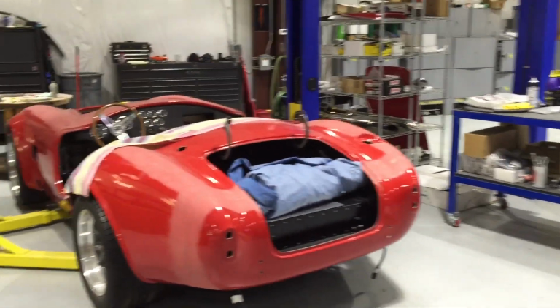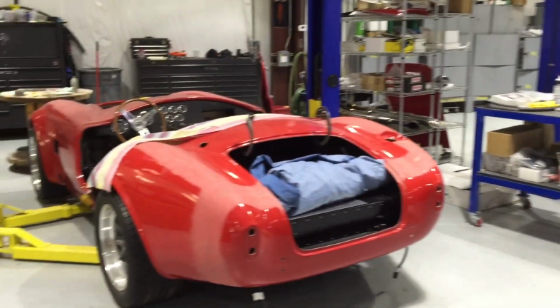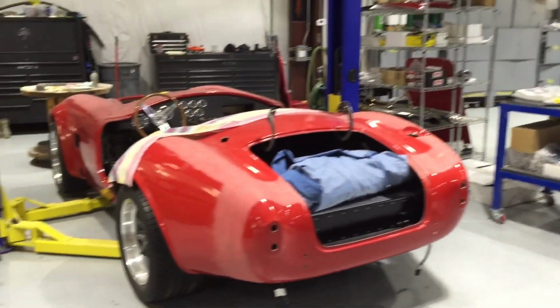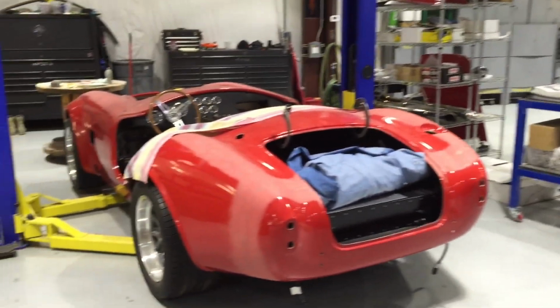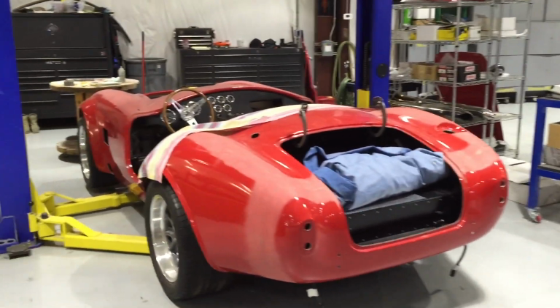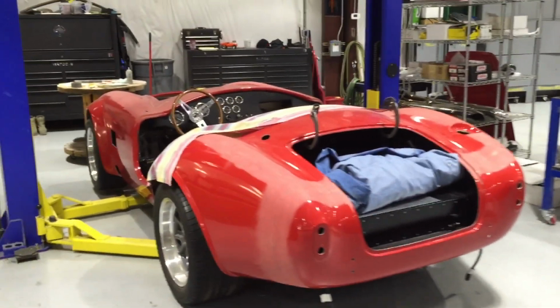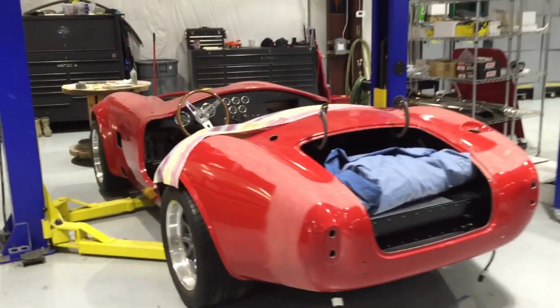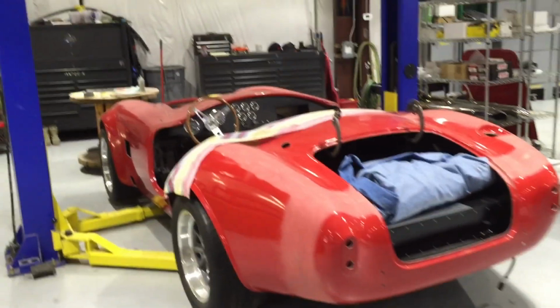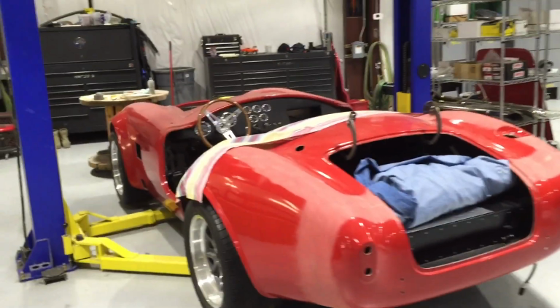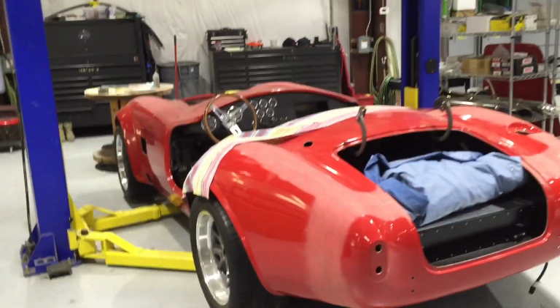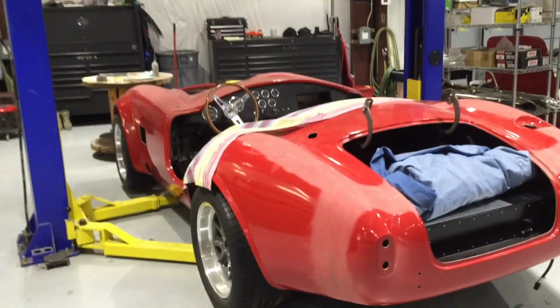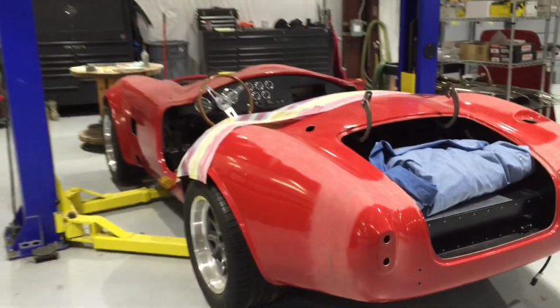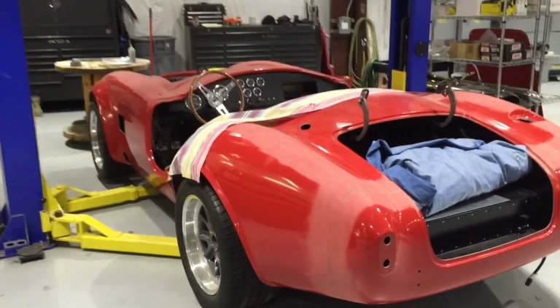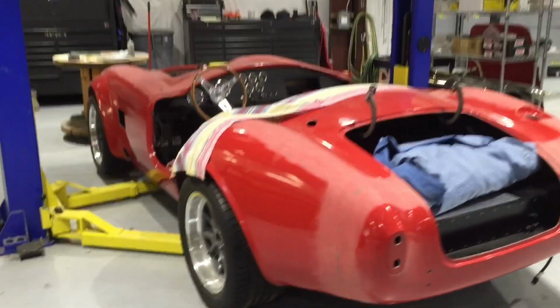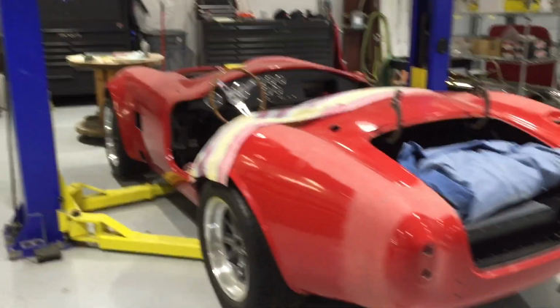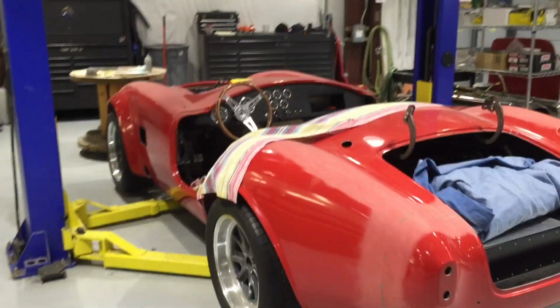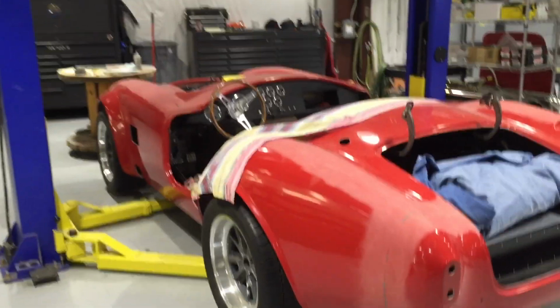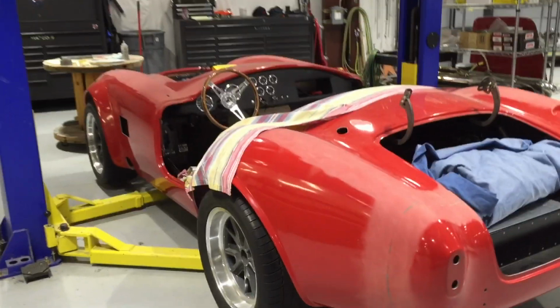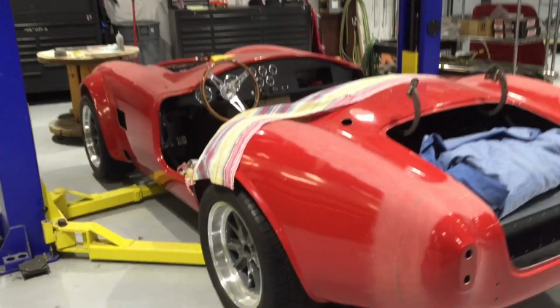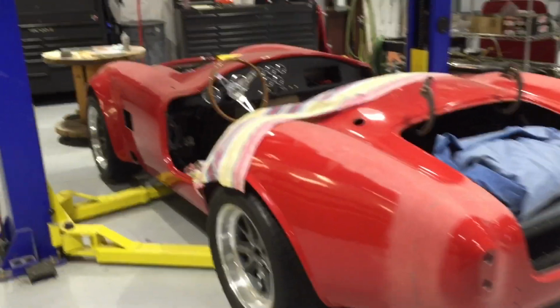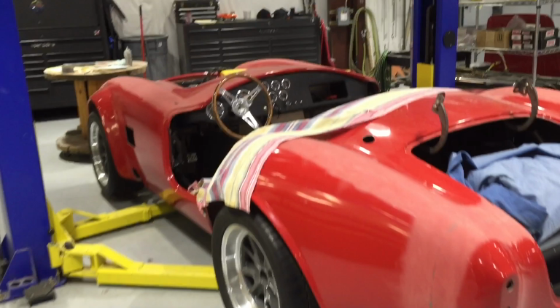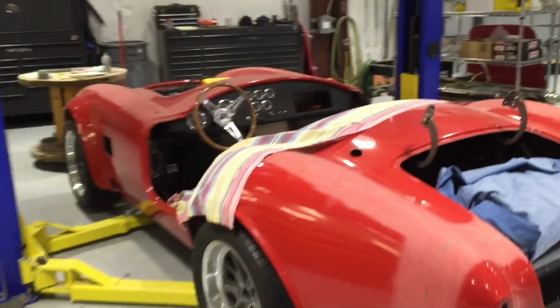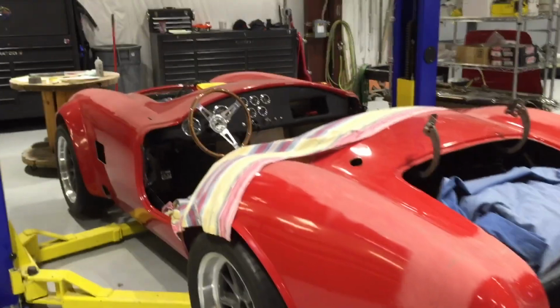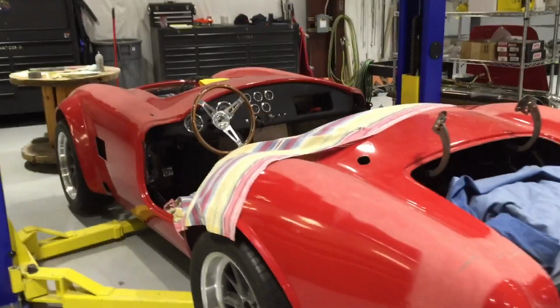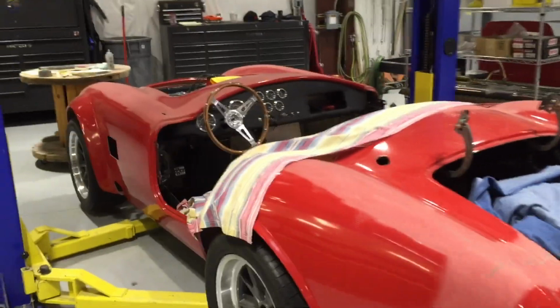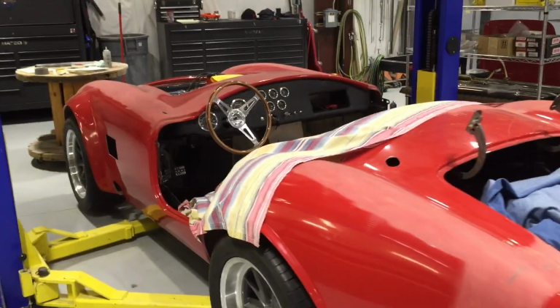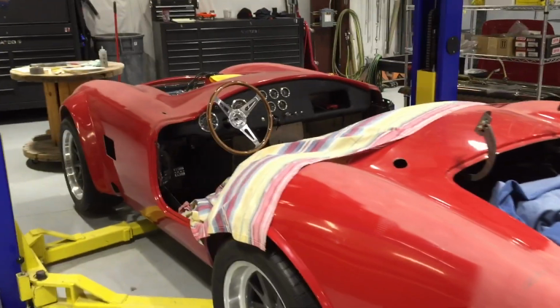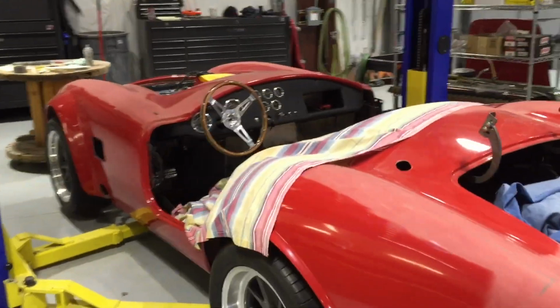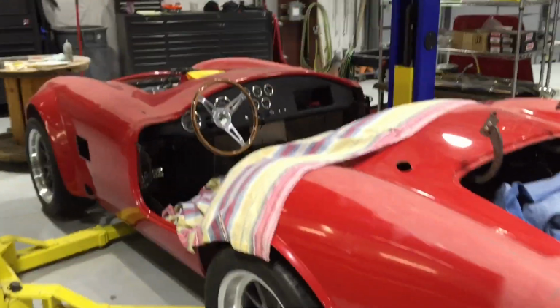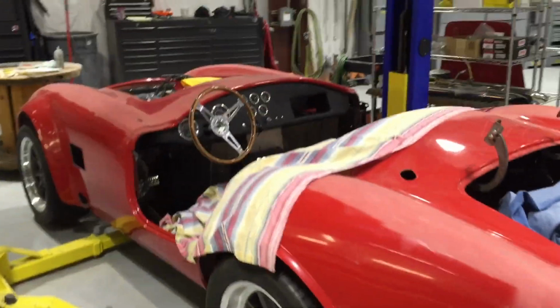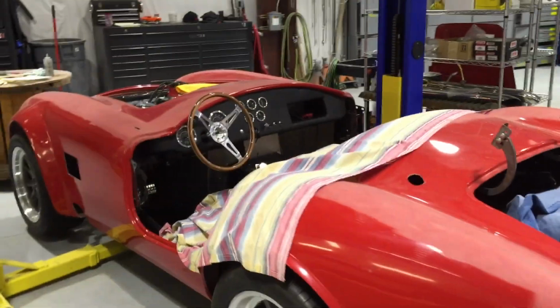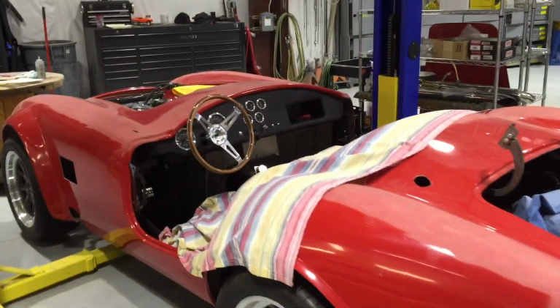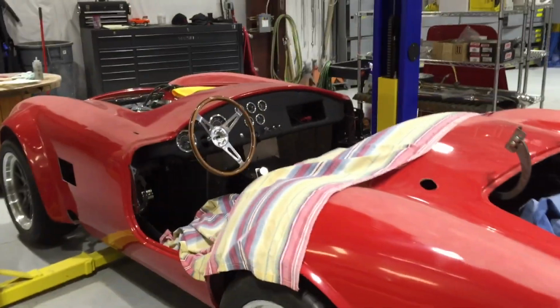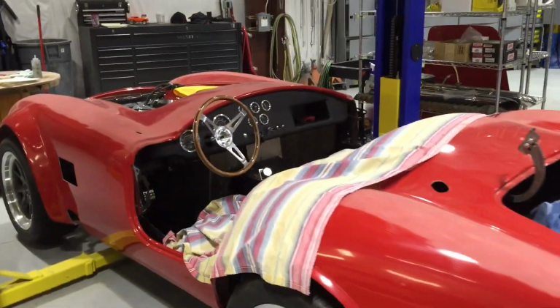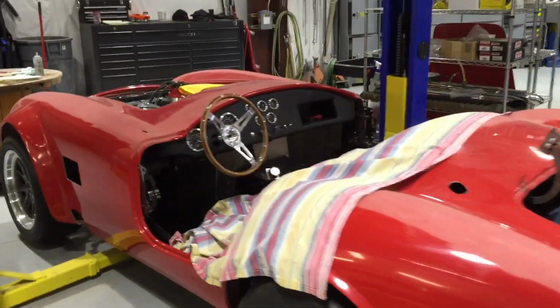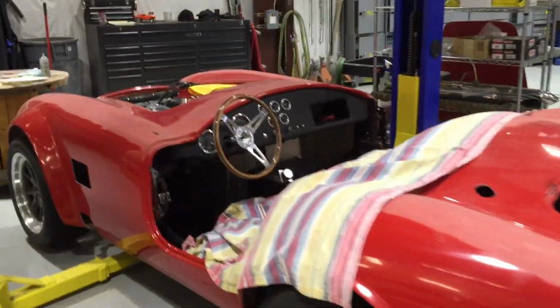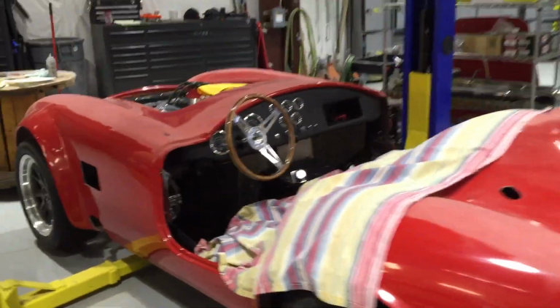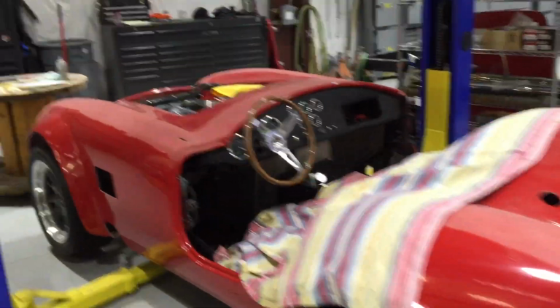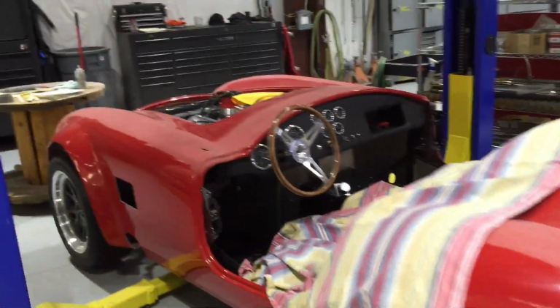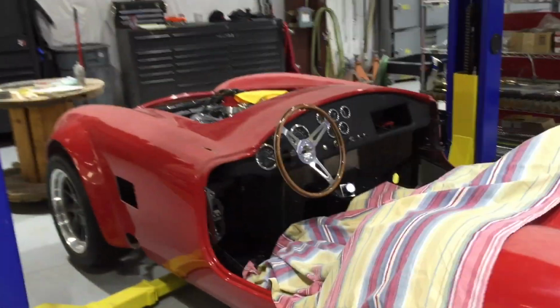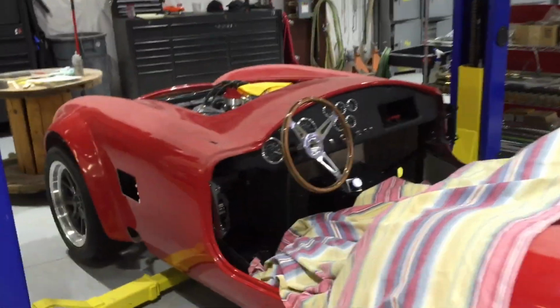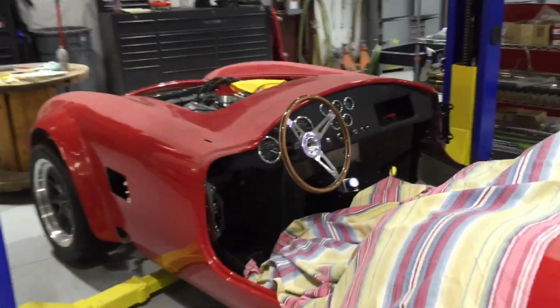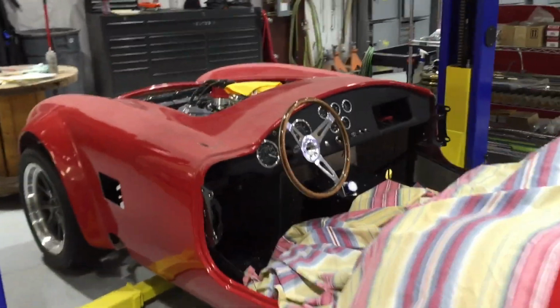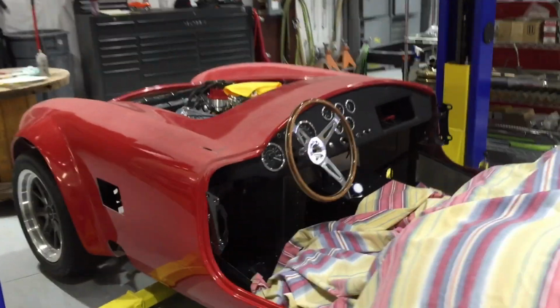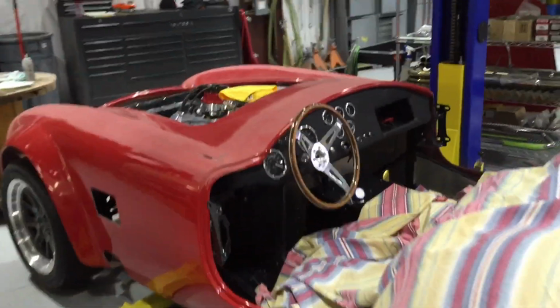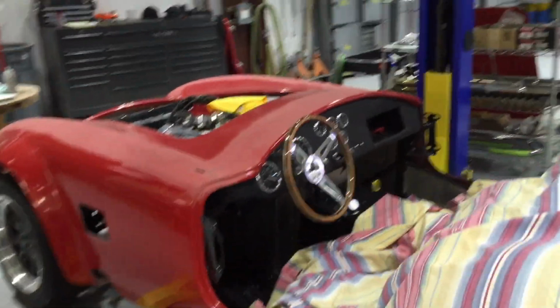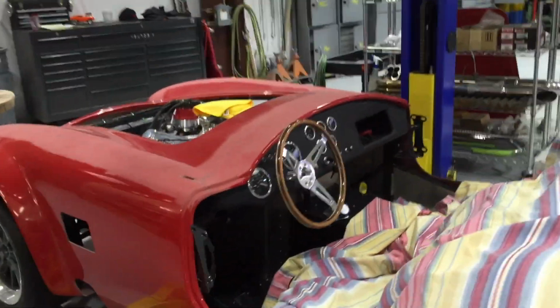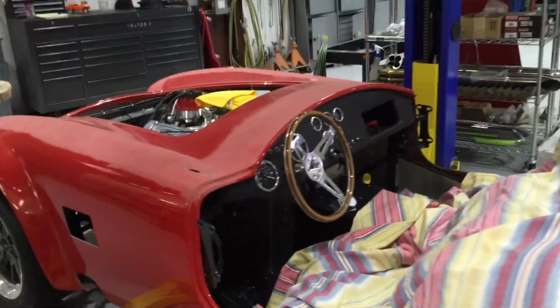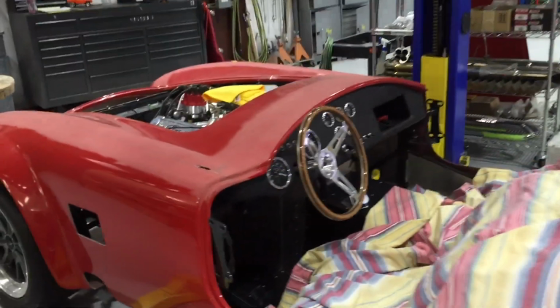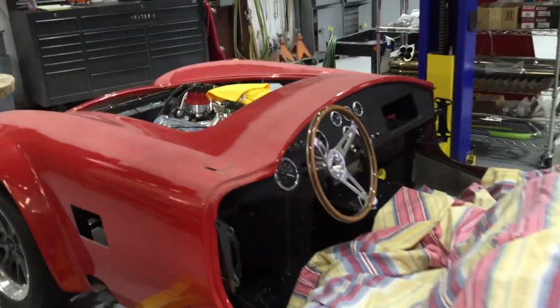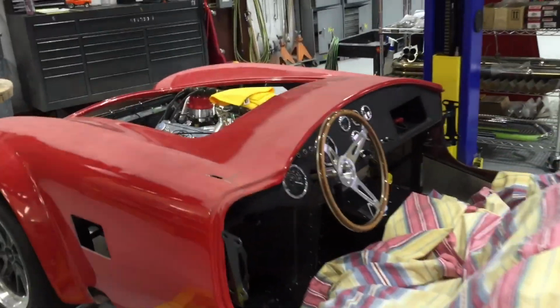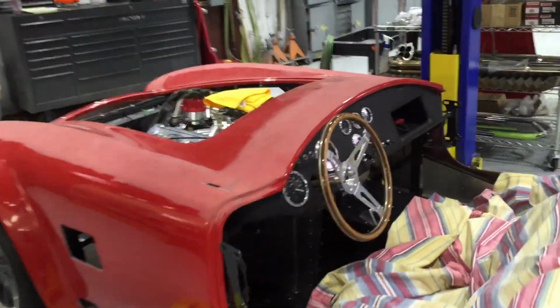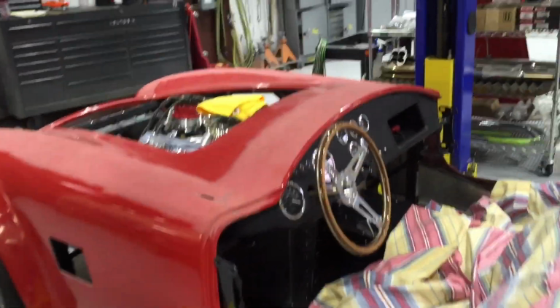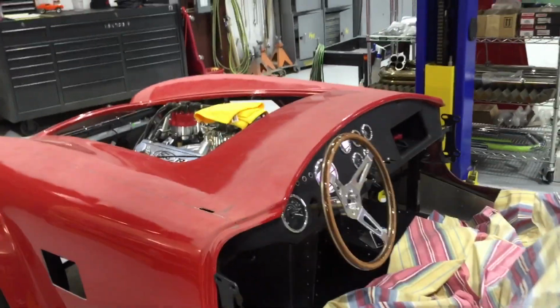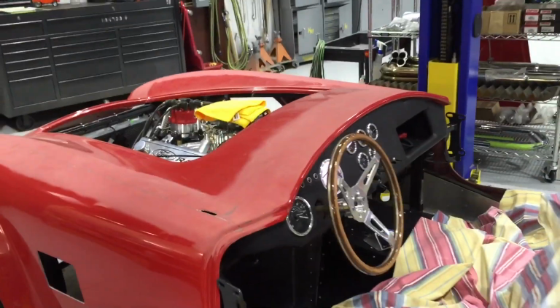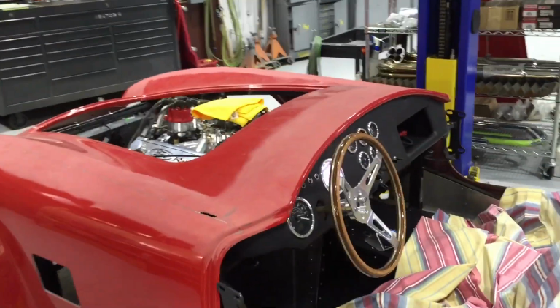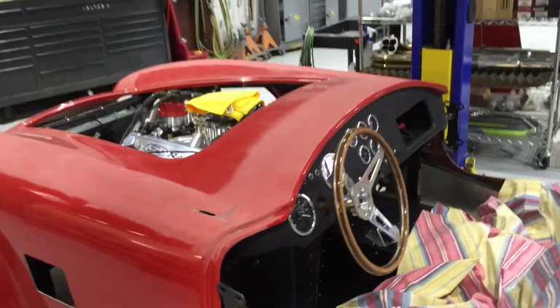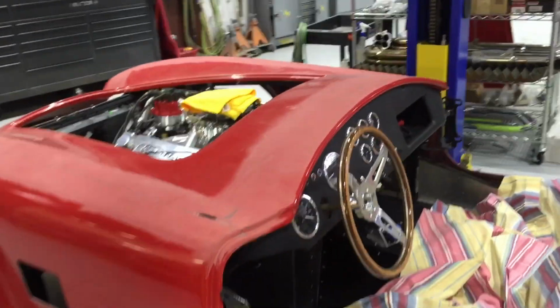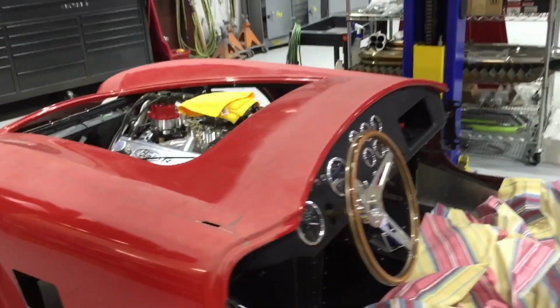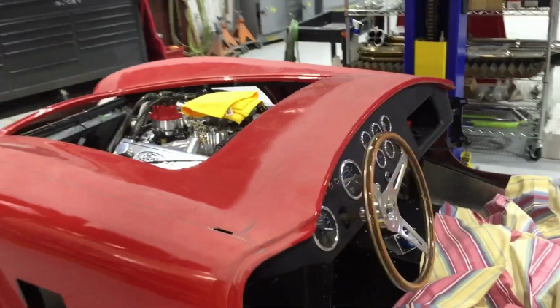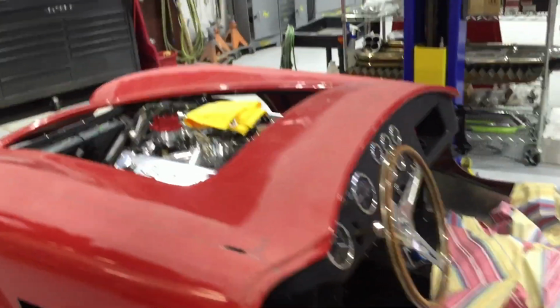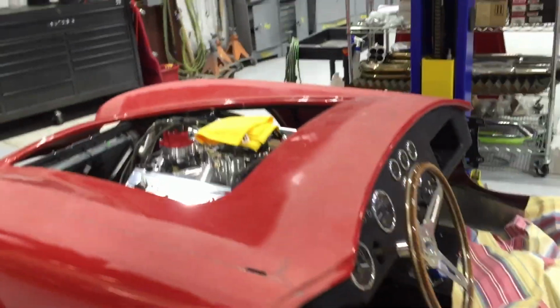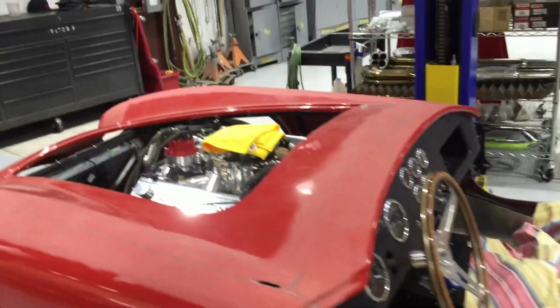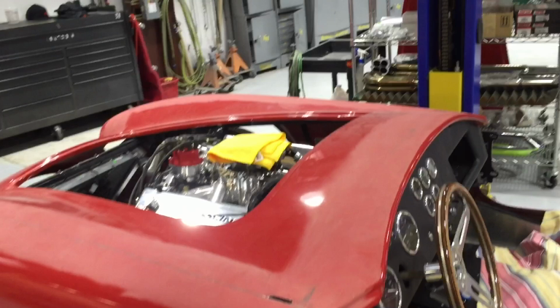This is the Cobra replica. It's a Factory 5 setup. It's a running and driving chassis at this point. We are going to fit the body panels.